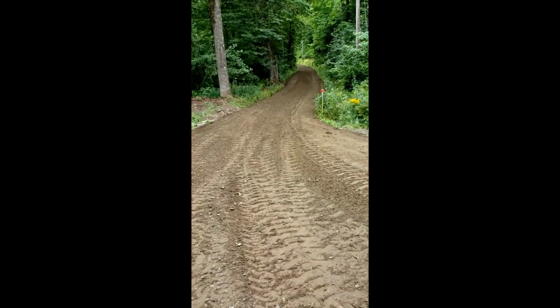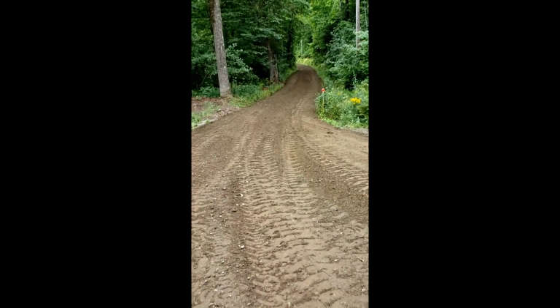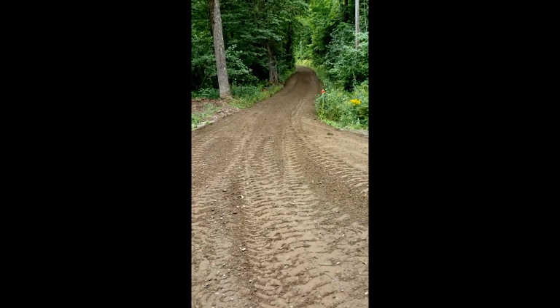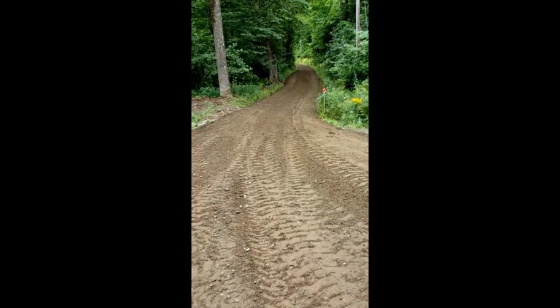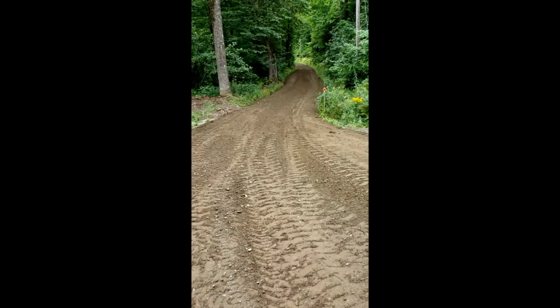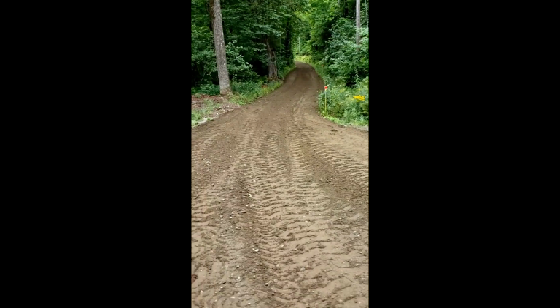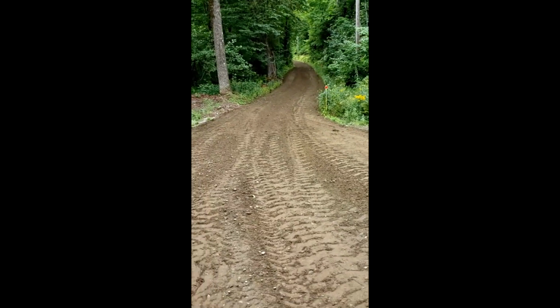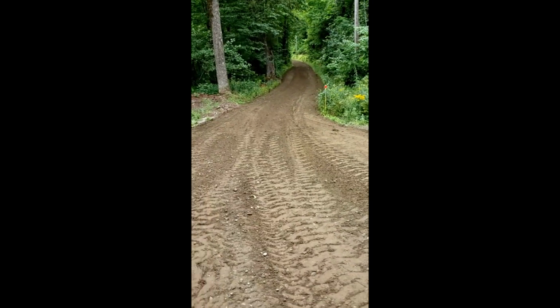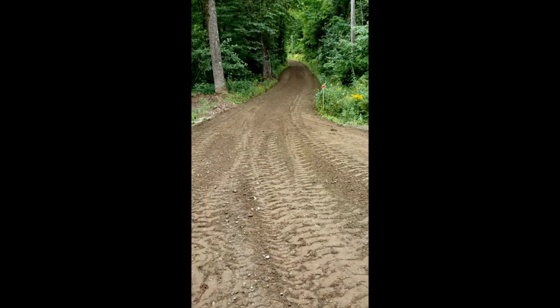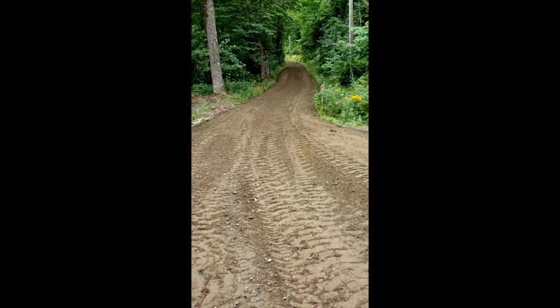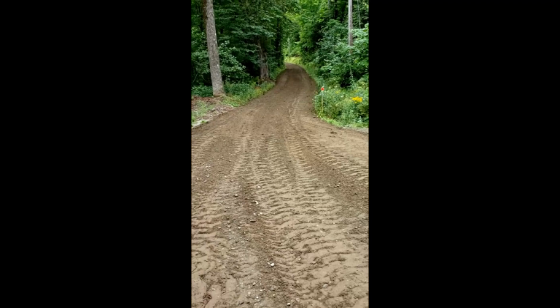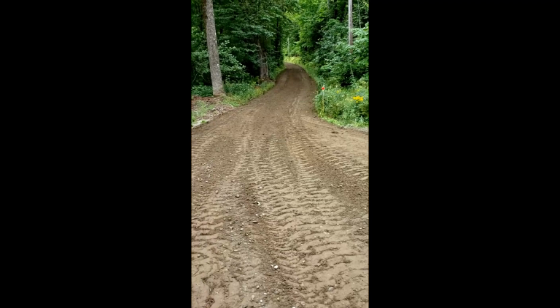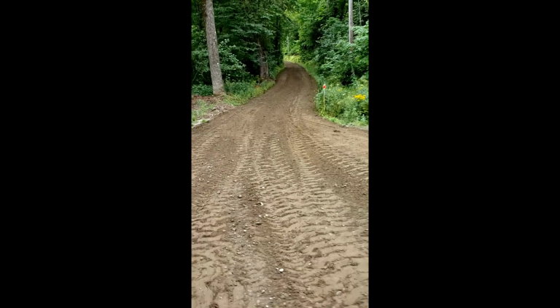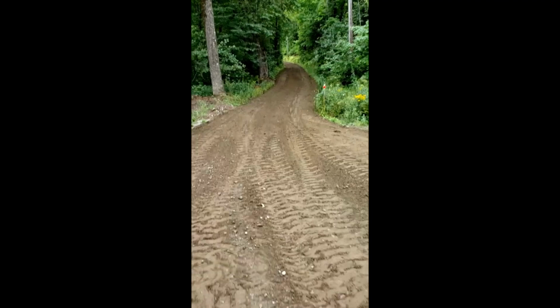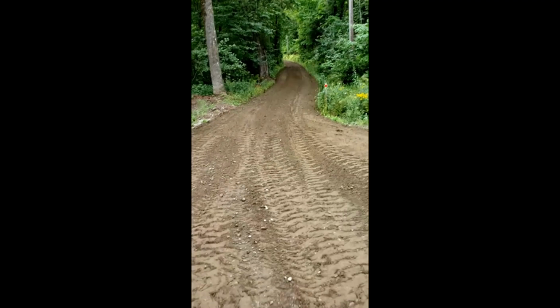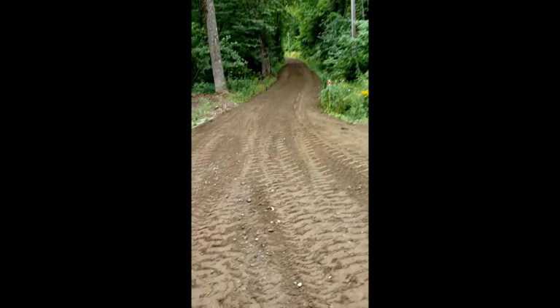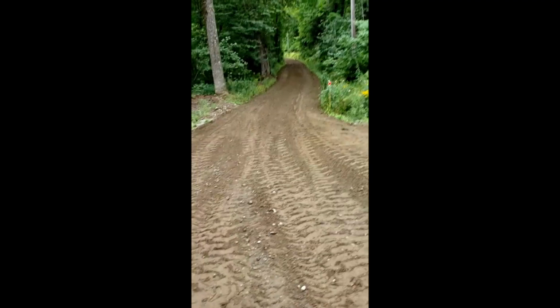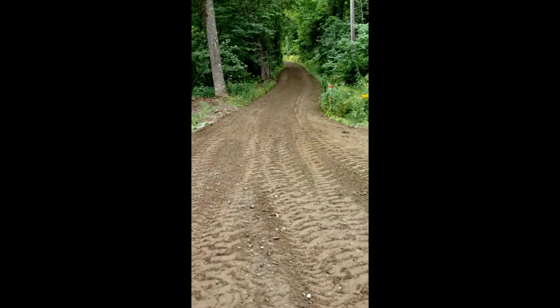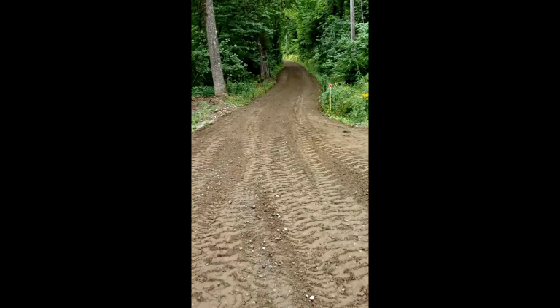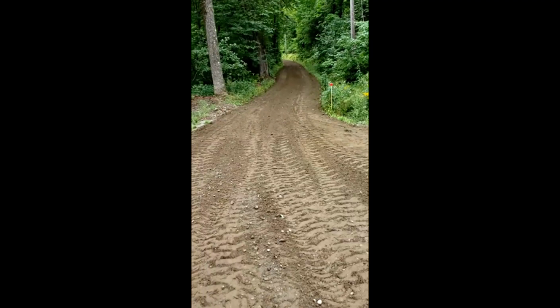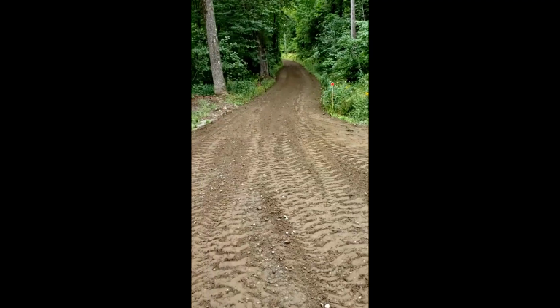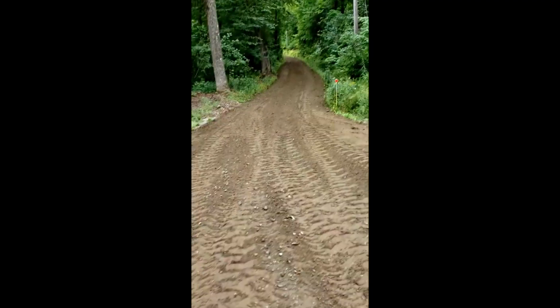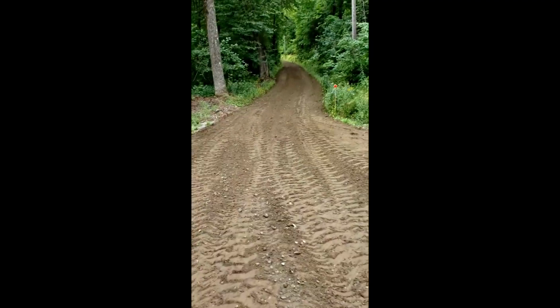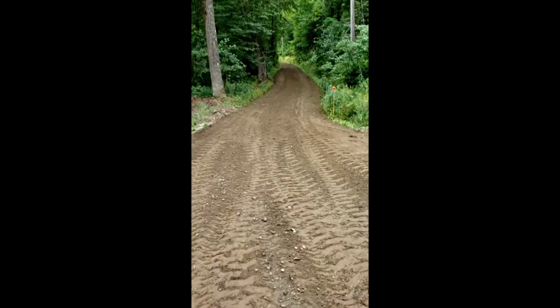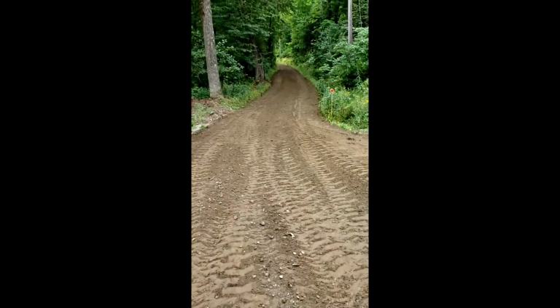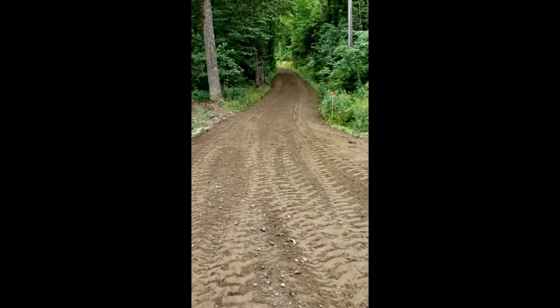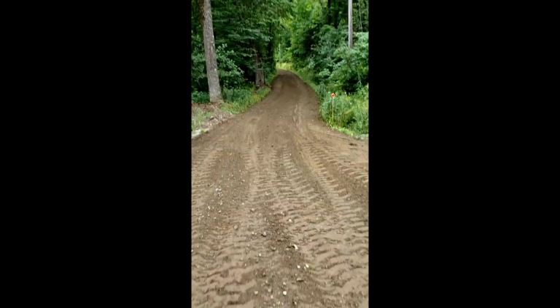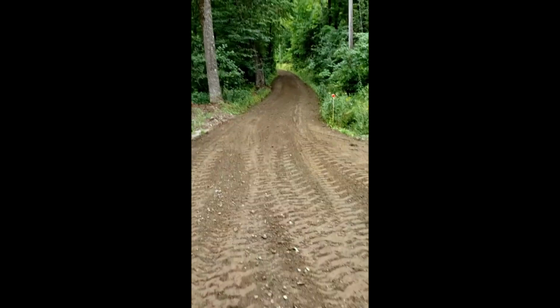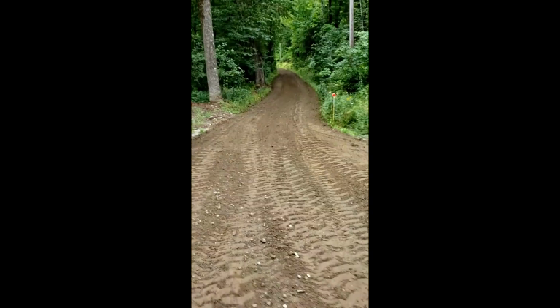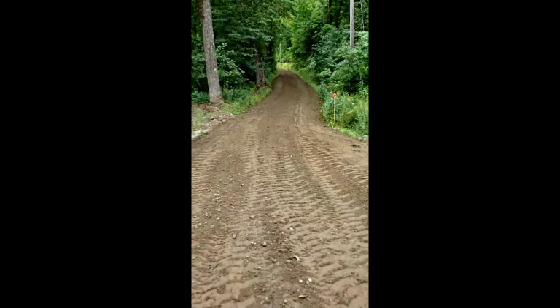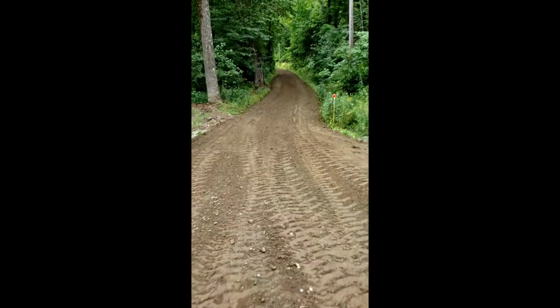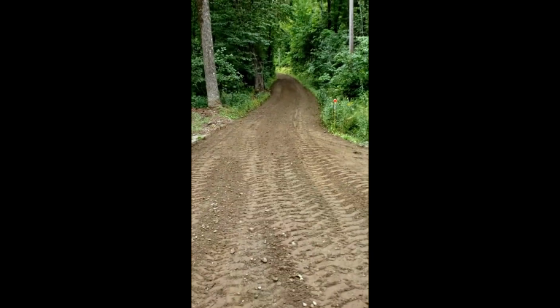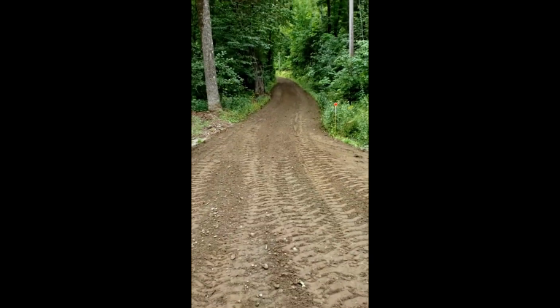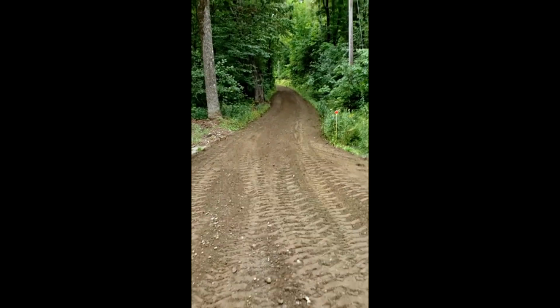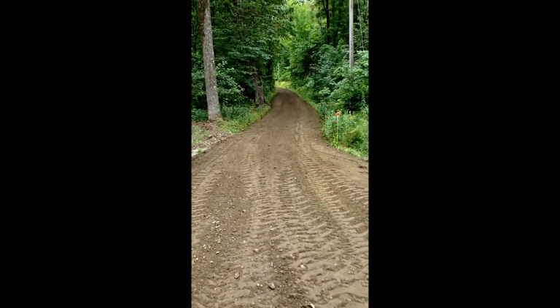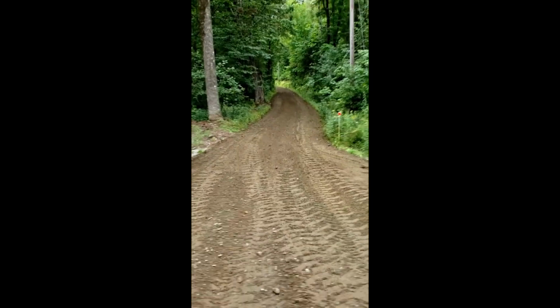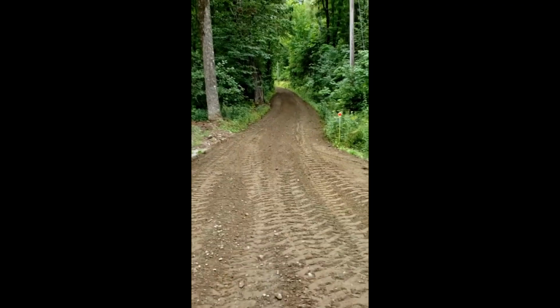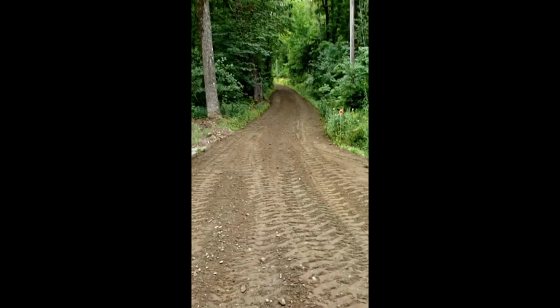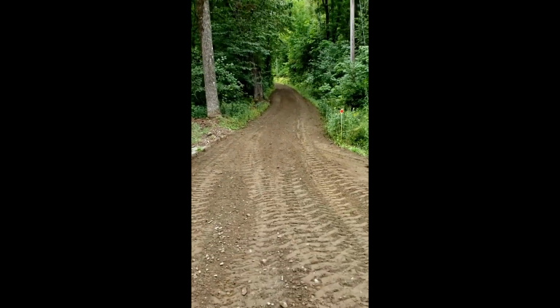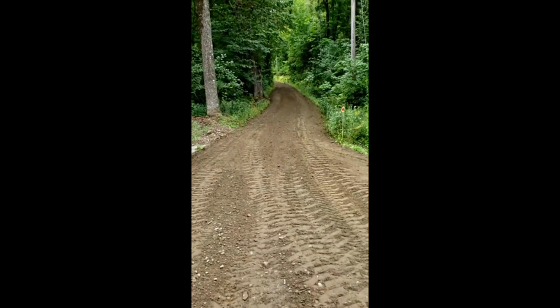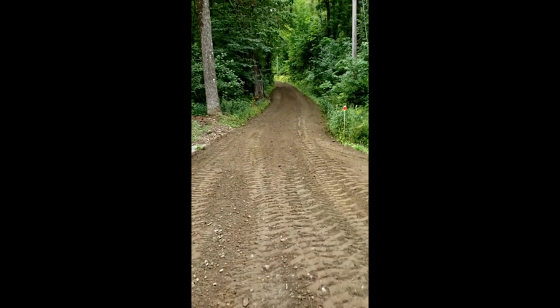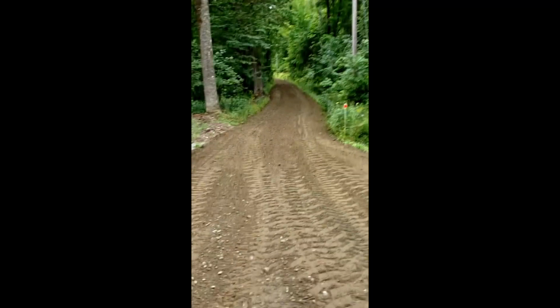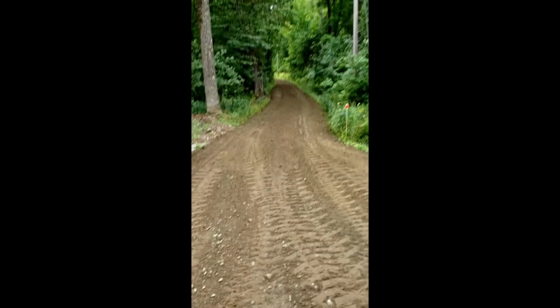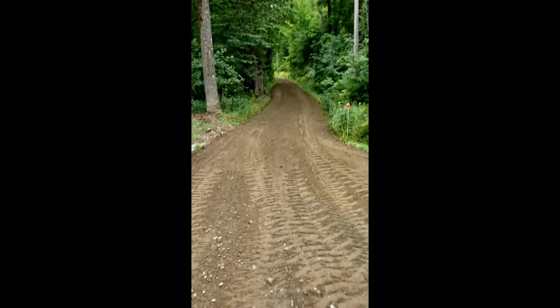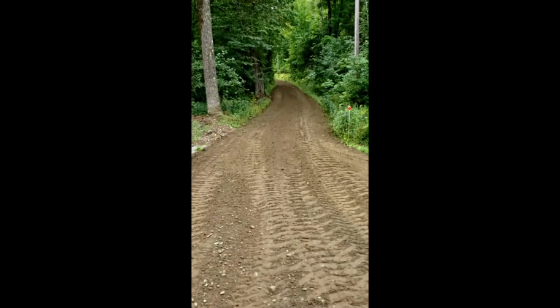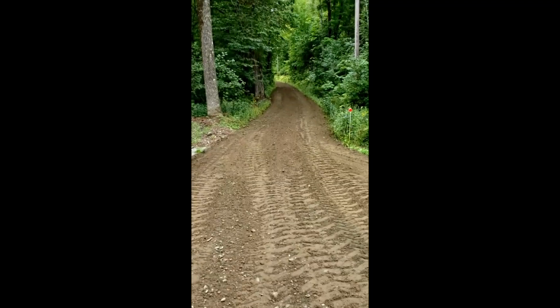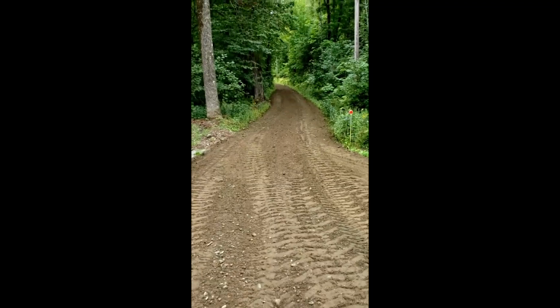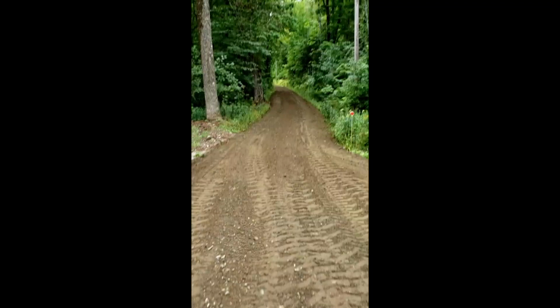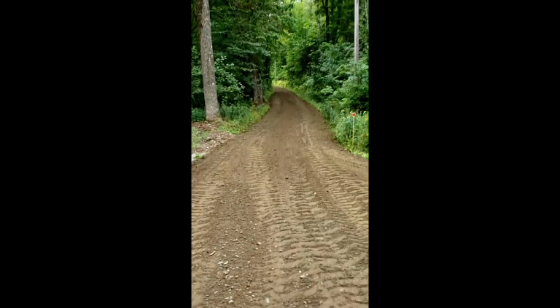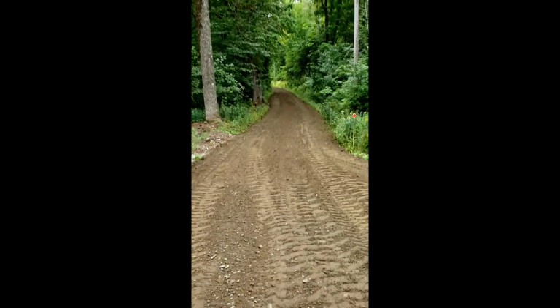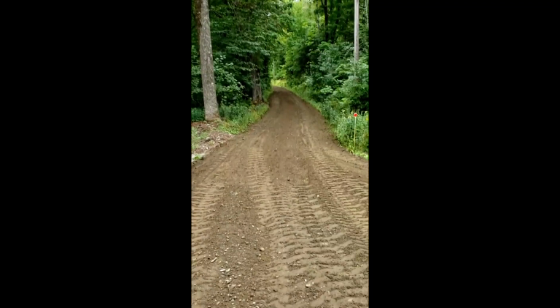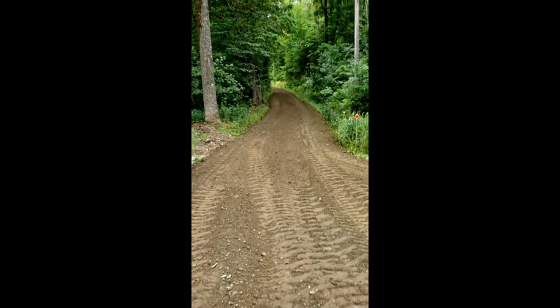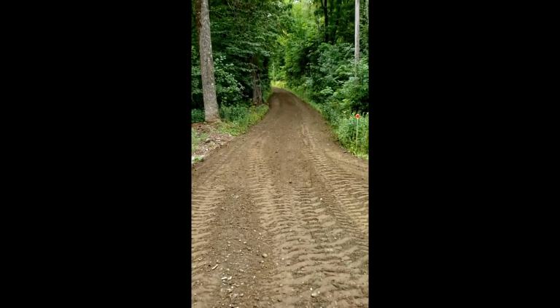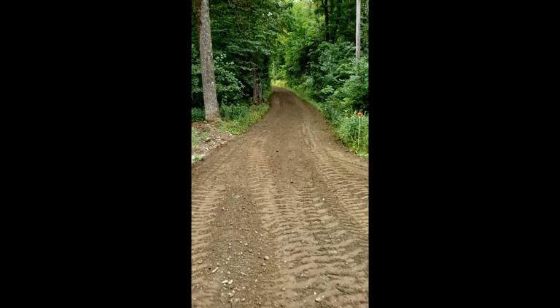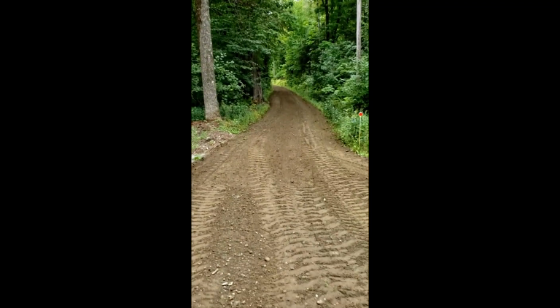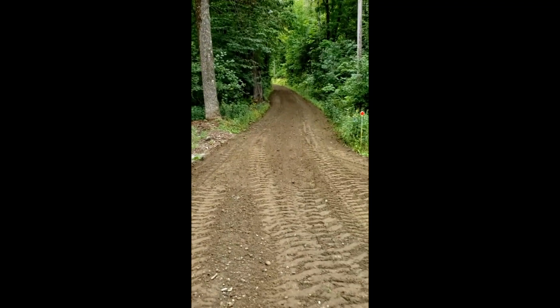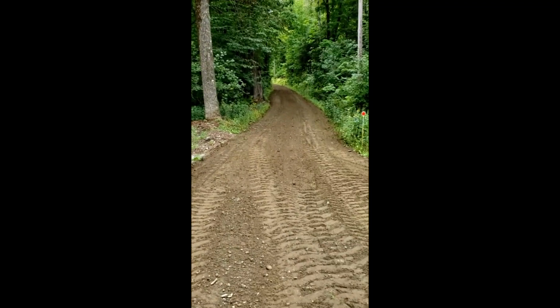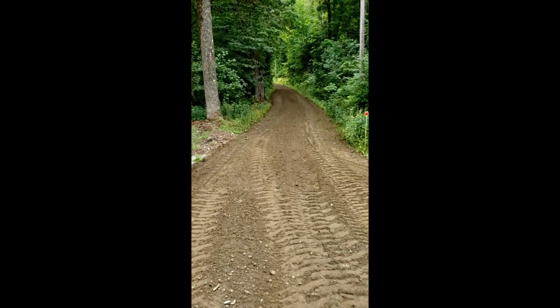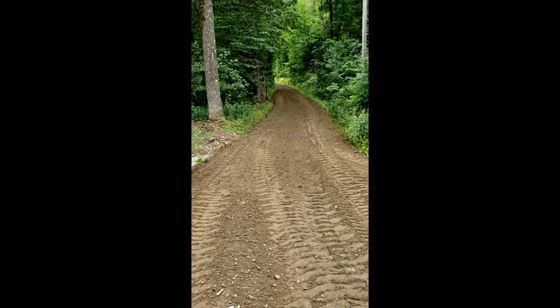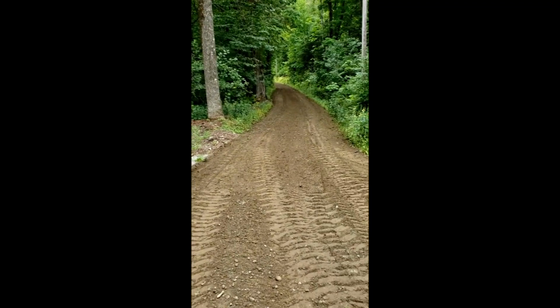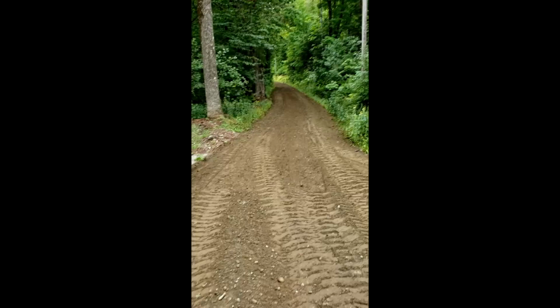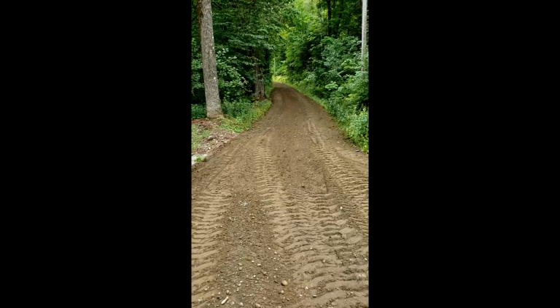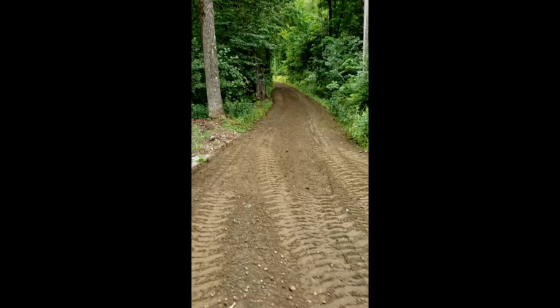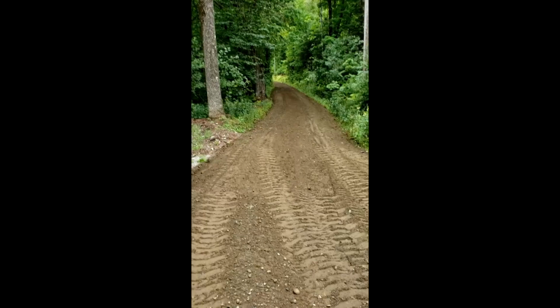Come out pretty nice, I think. I'm pretty happy with it. About an 800-foot driveway — between 800 and 900 foot.